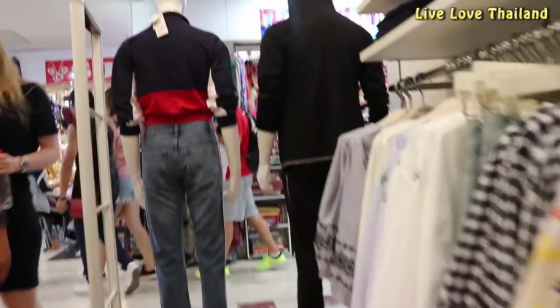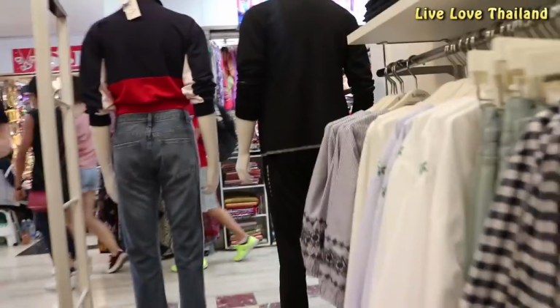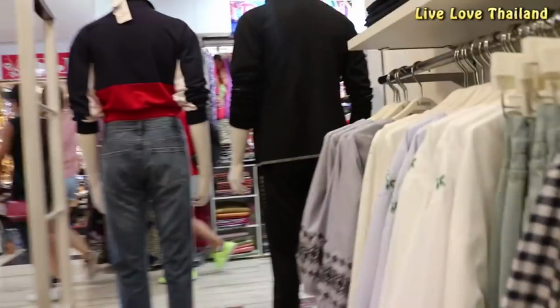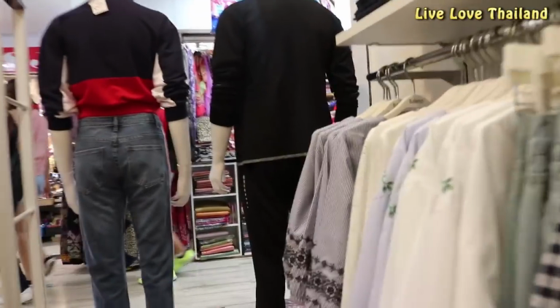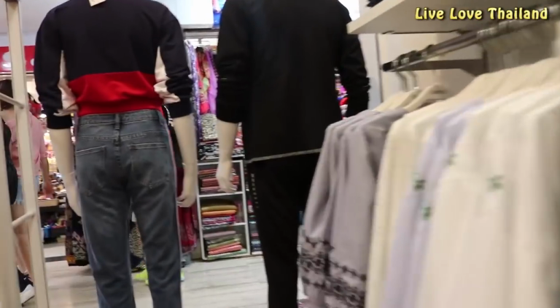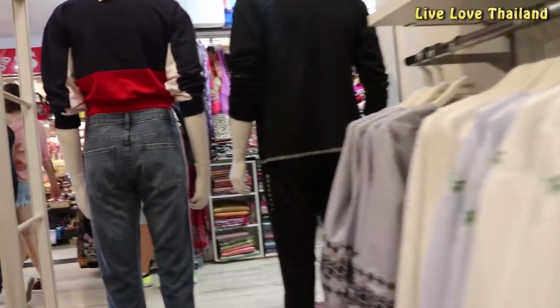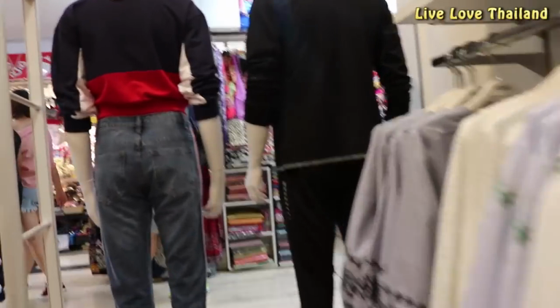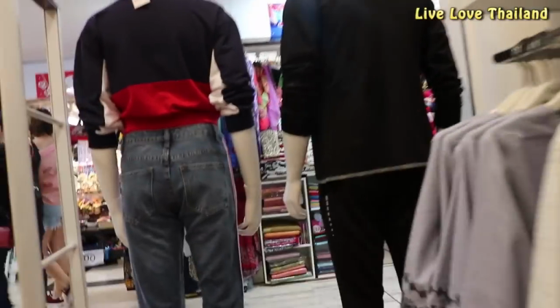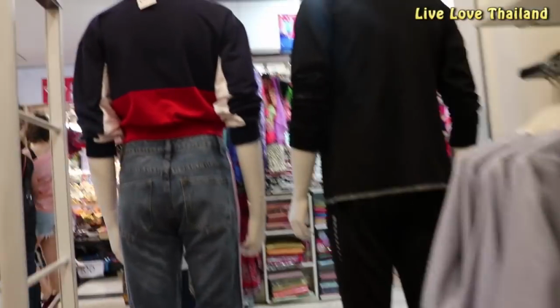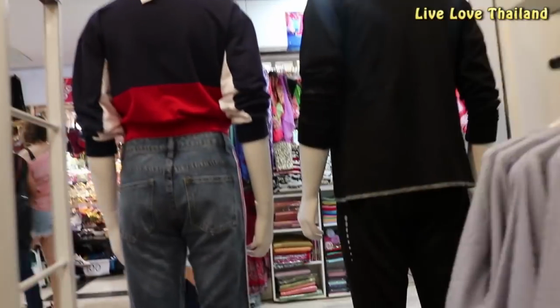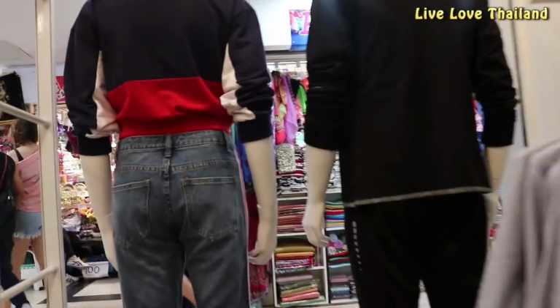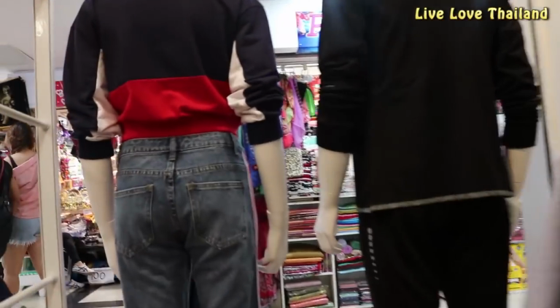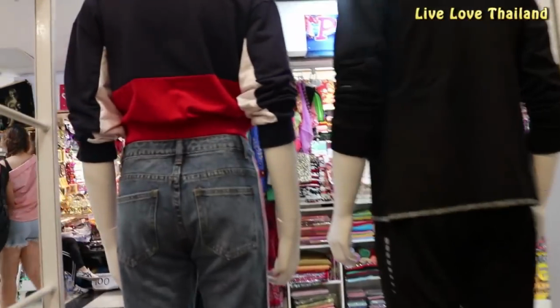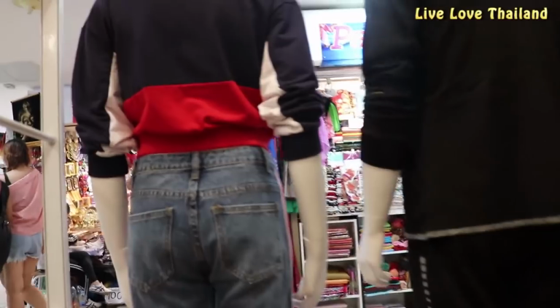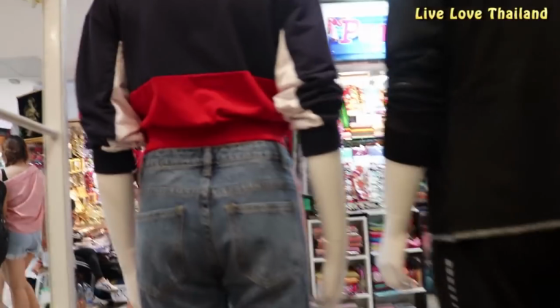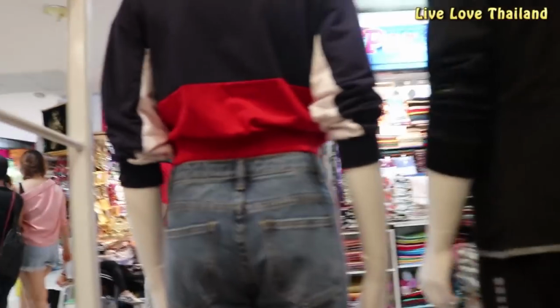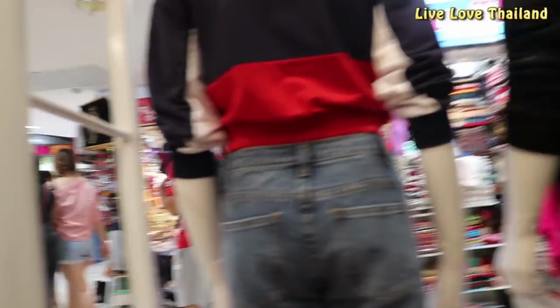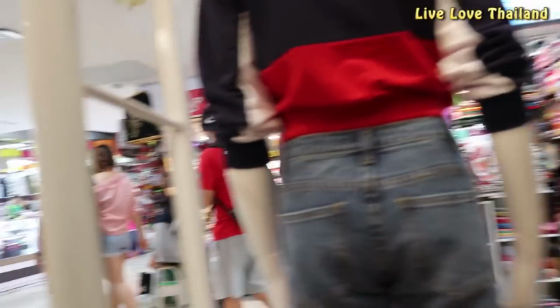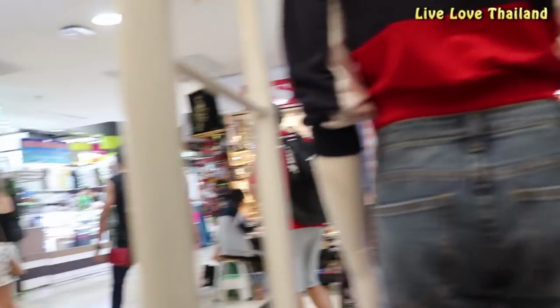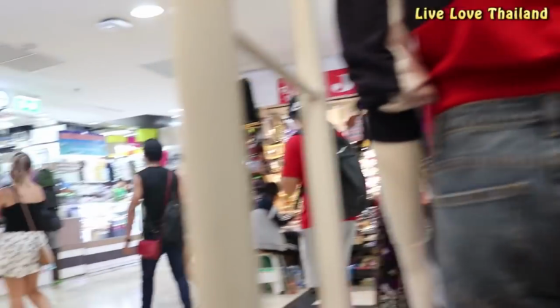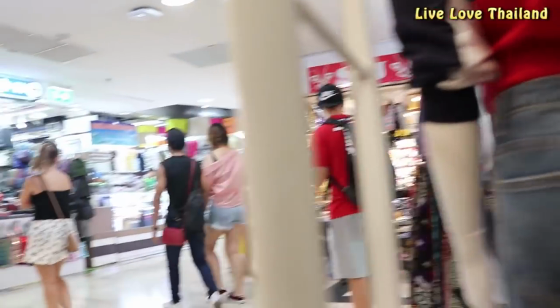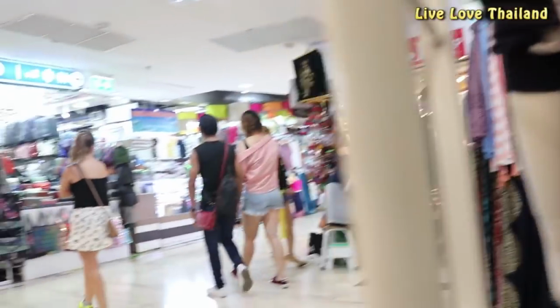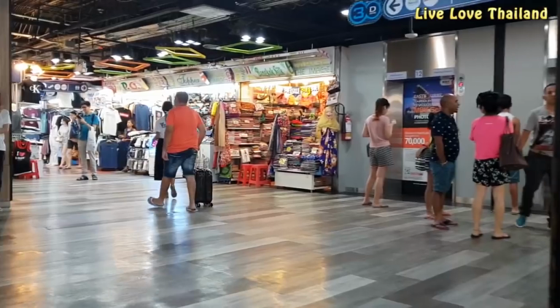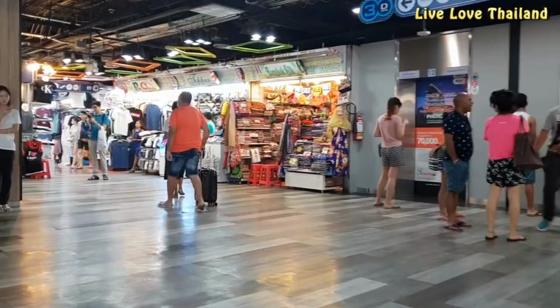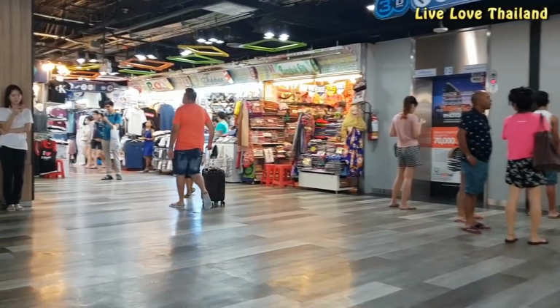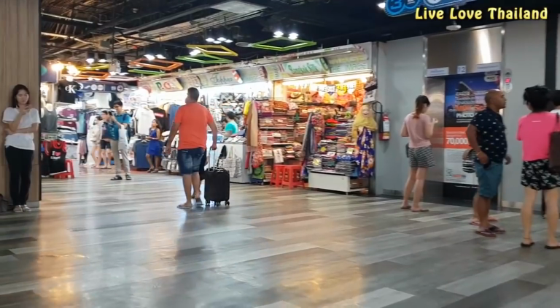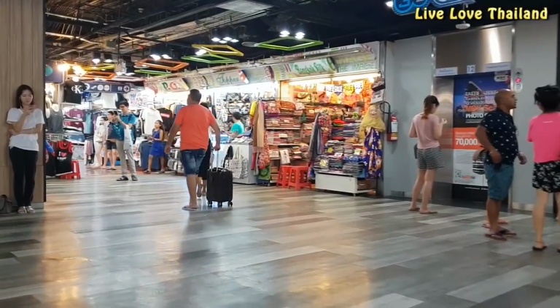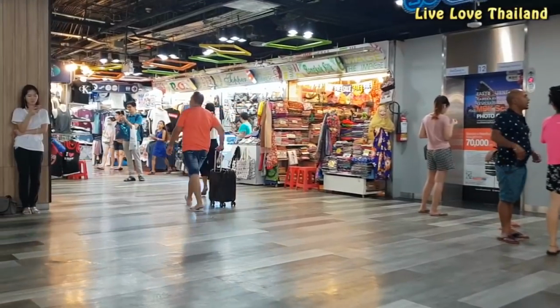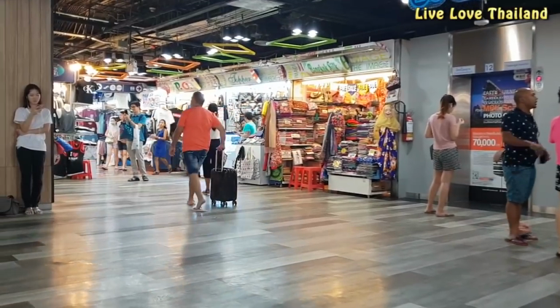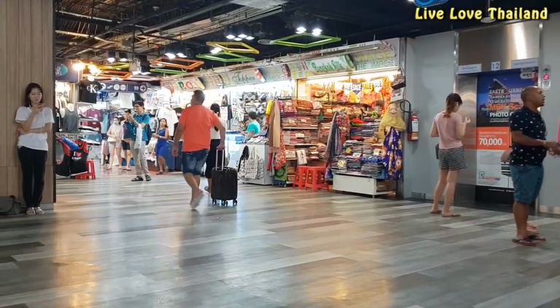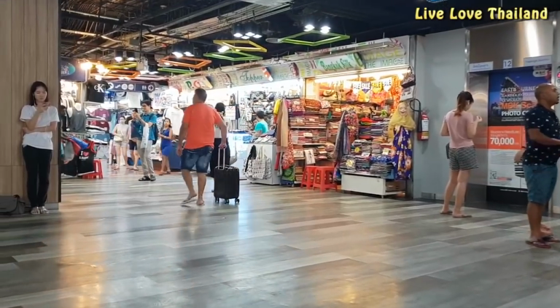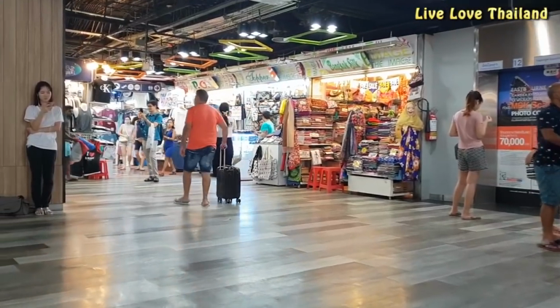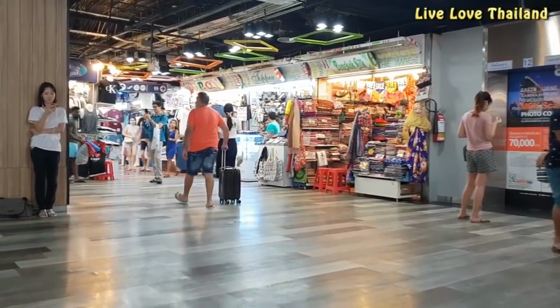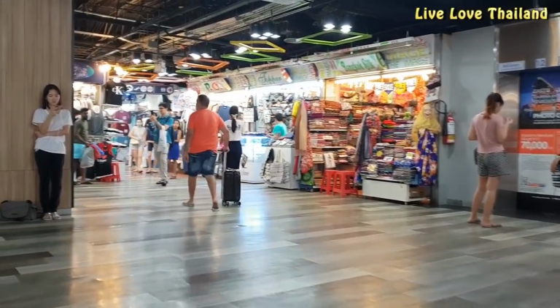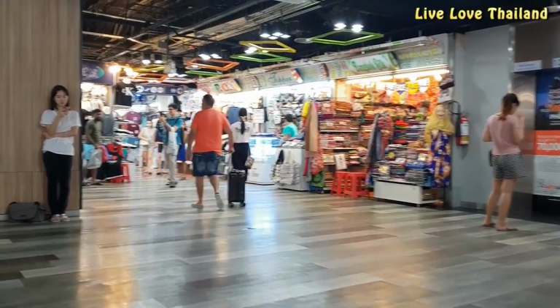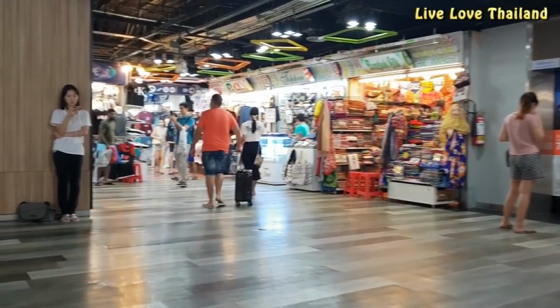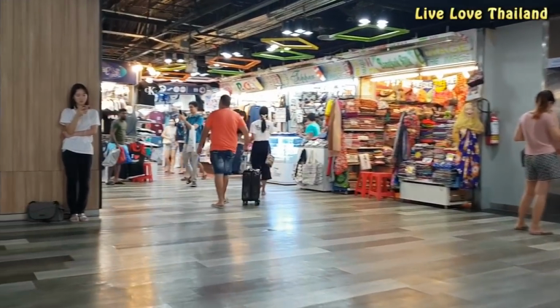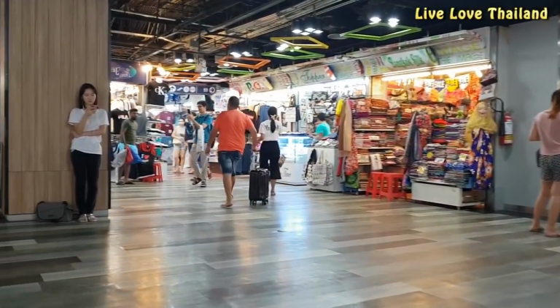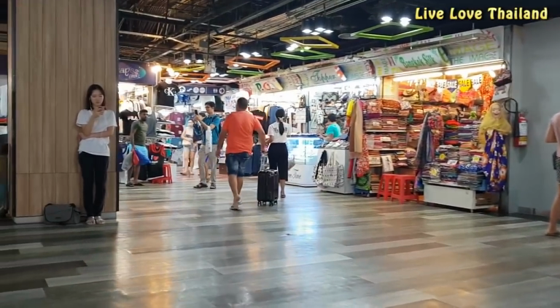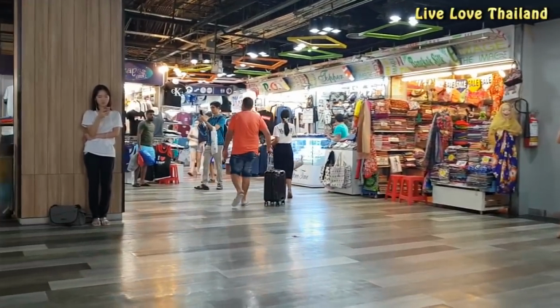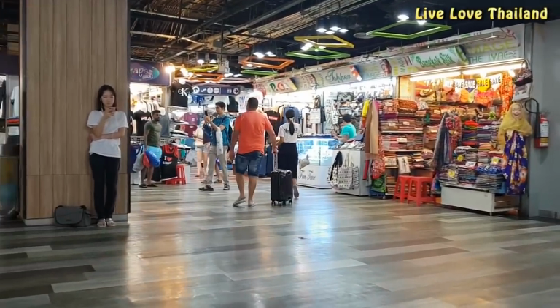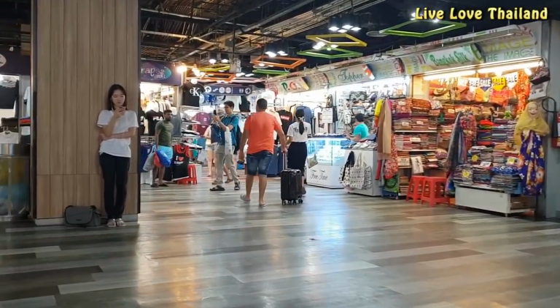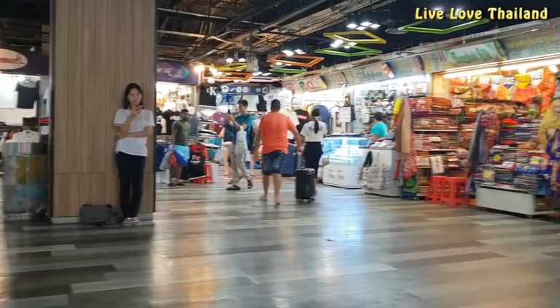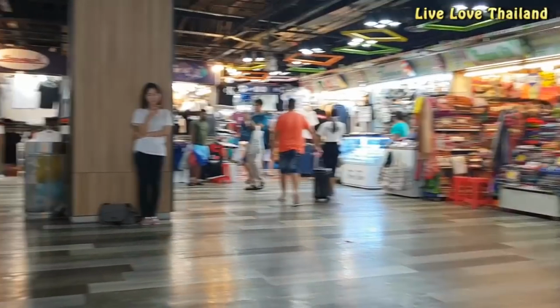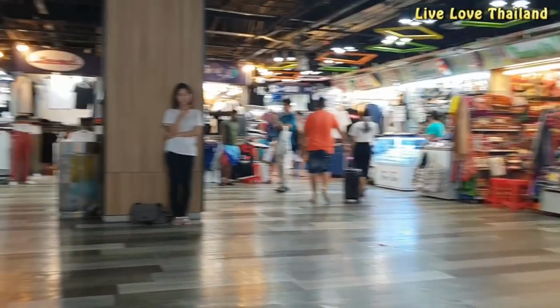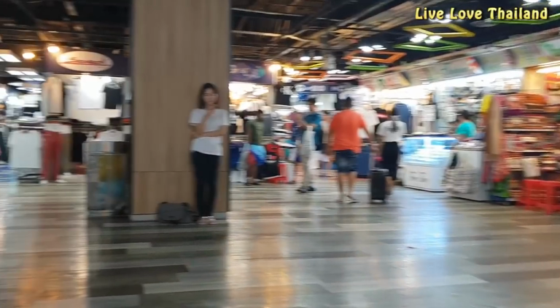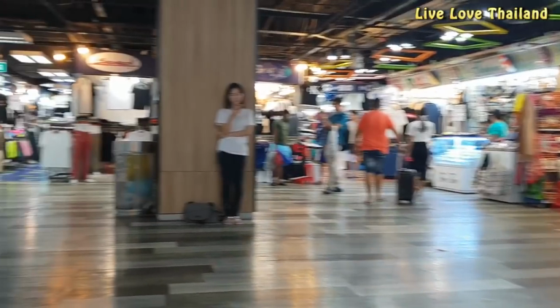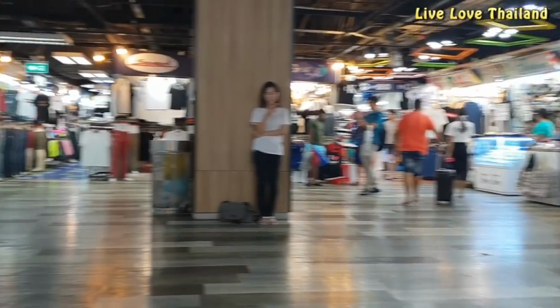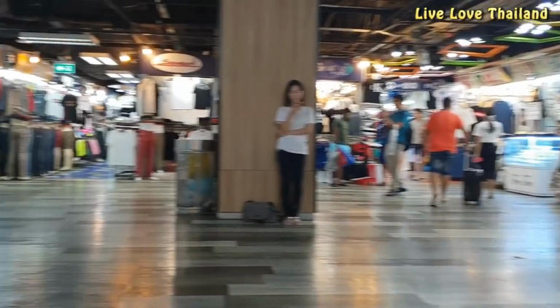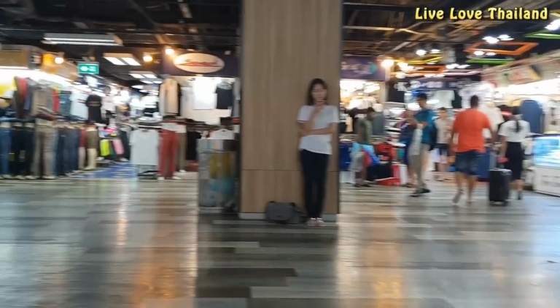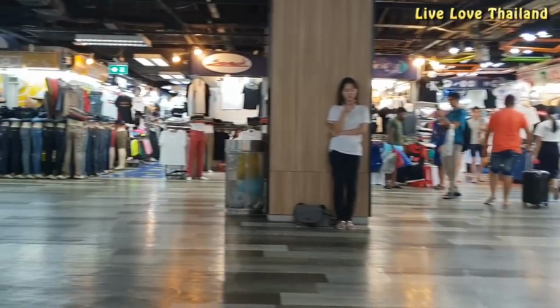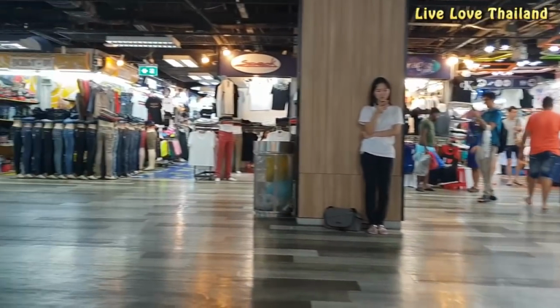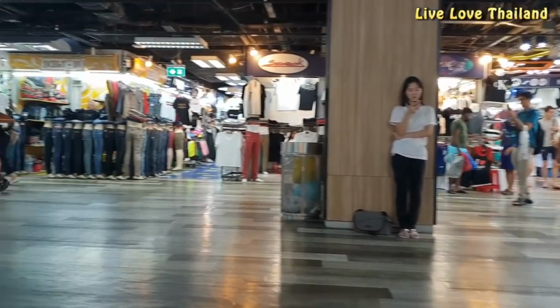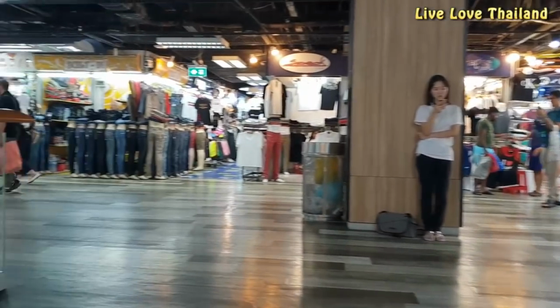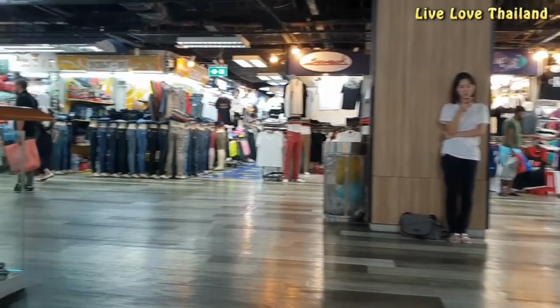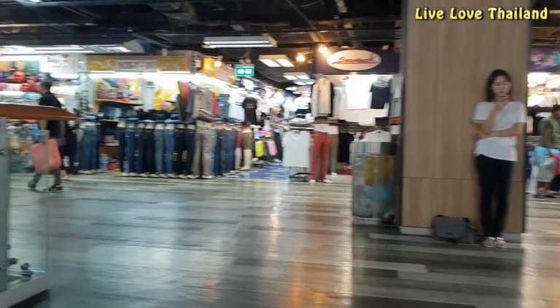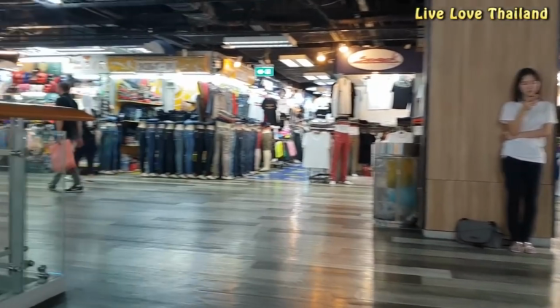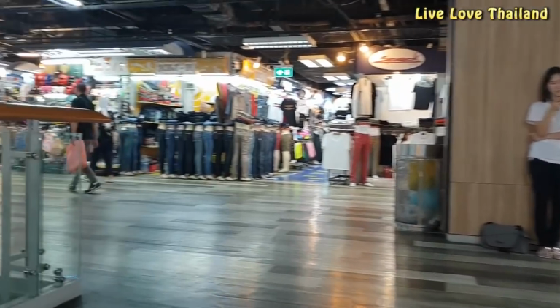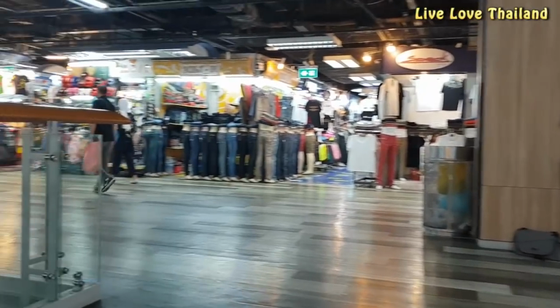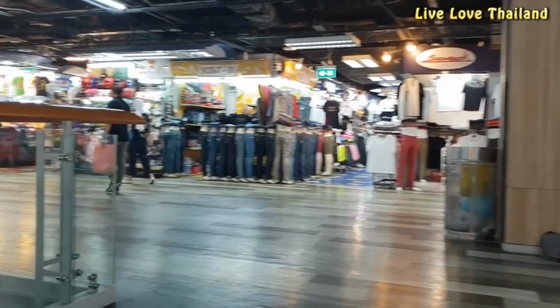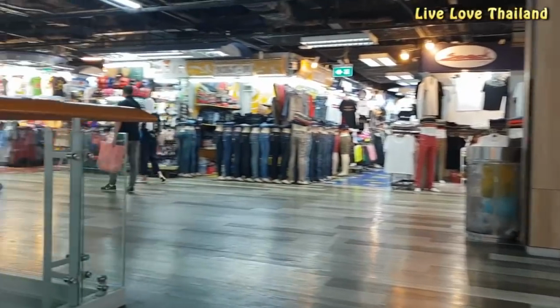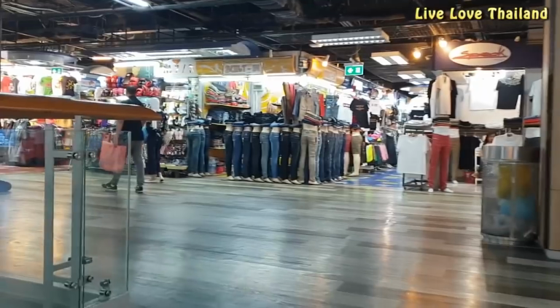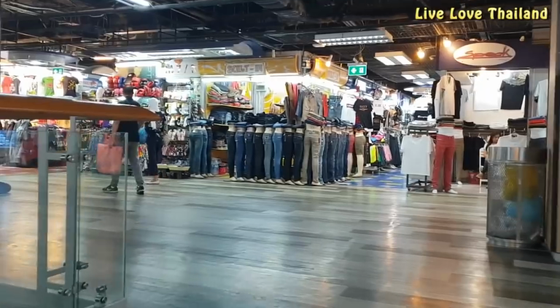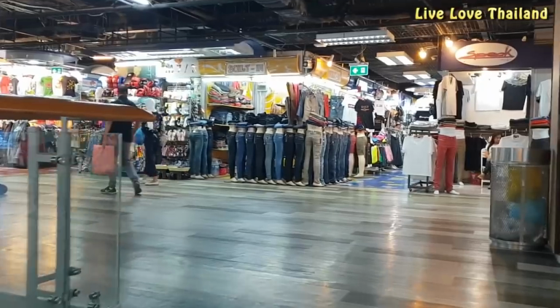As you can see, you can find all kinds and qualities here — fake, real, original, cheap. It's up to you what you buy.